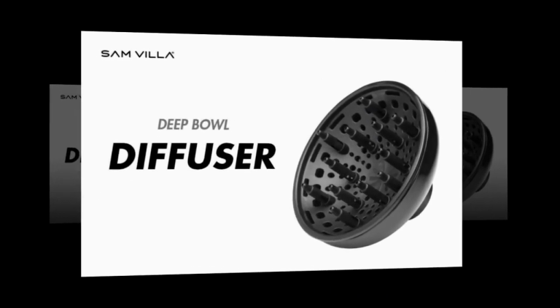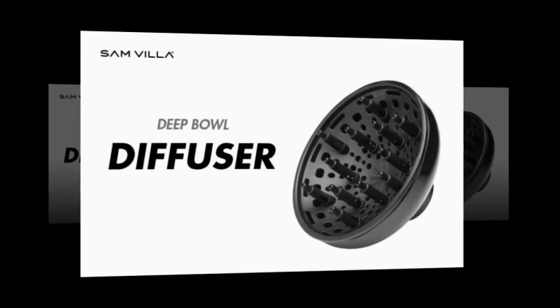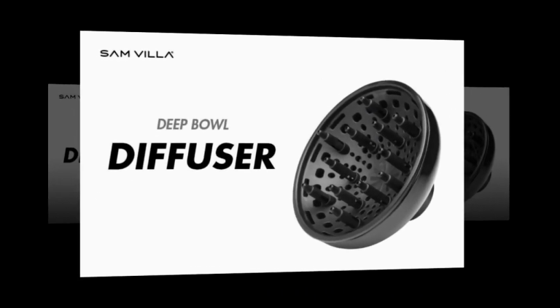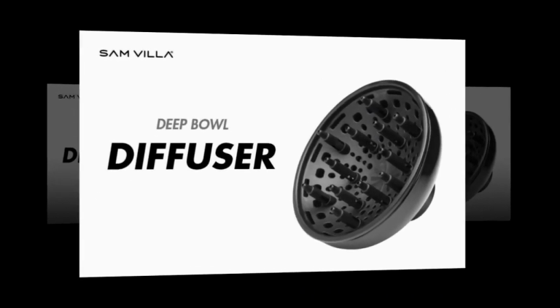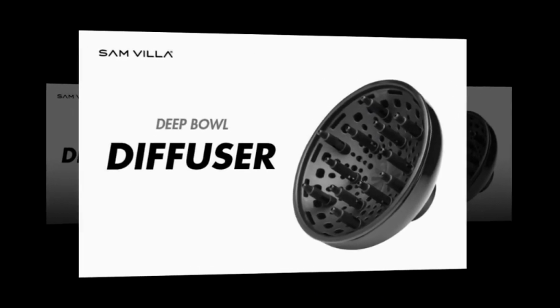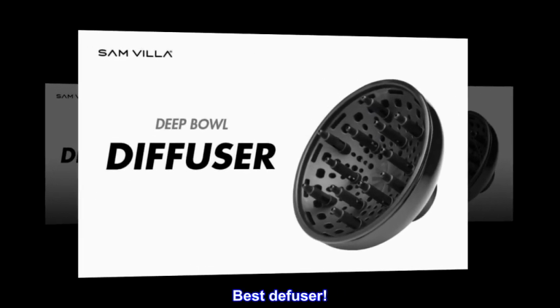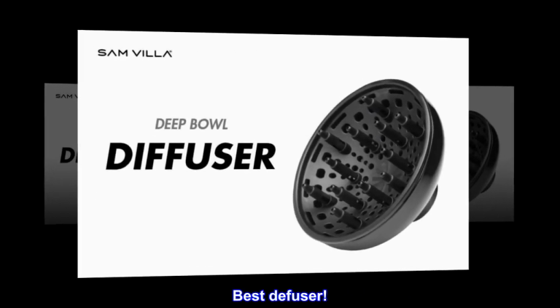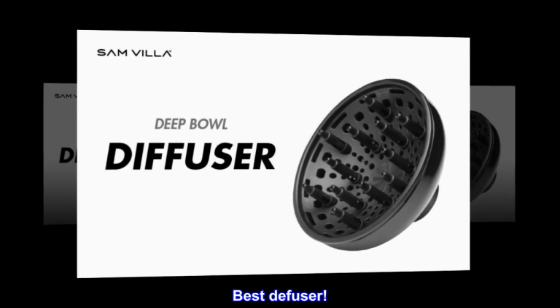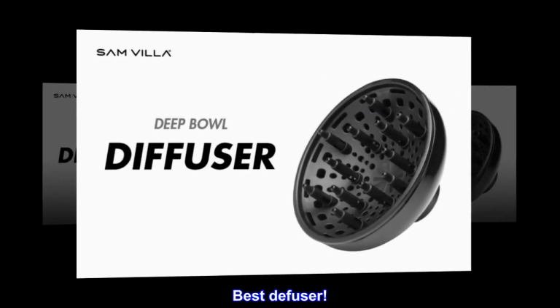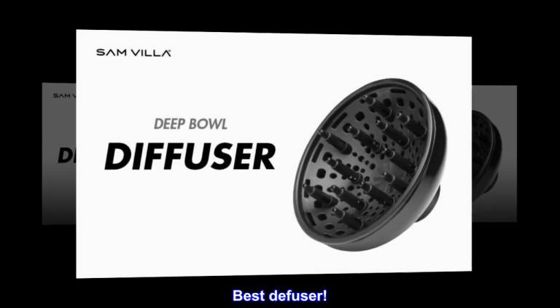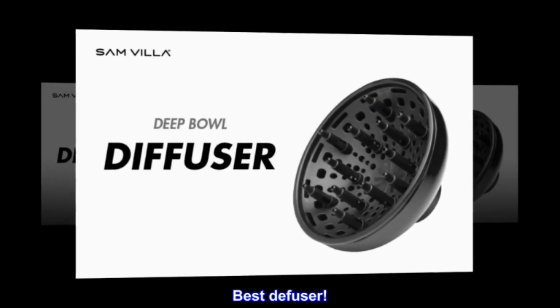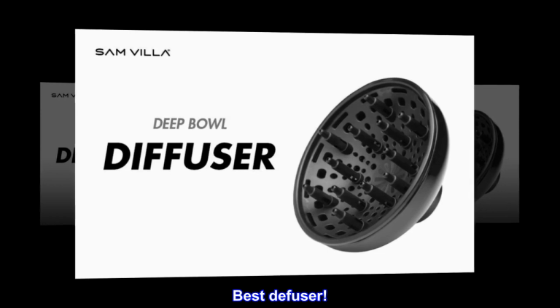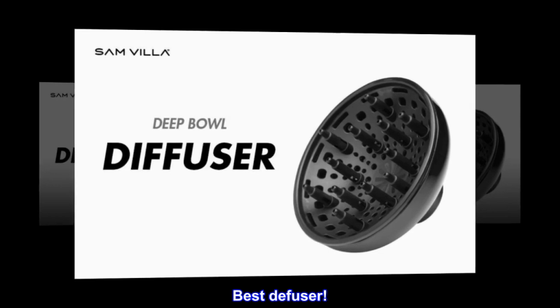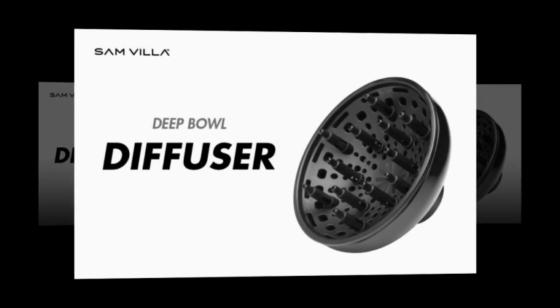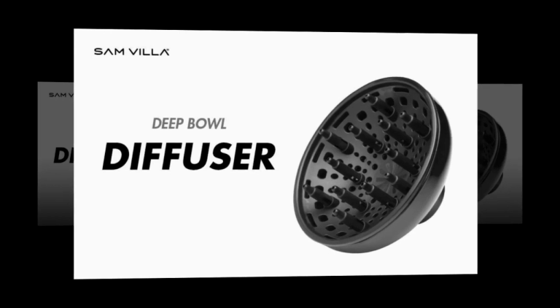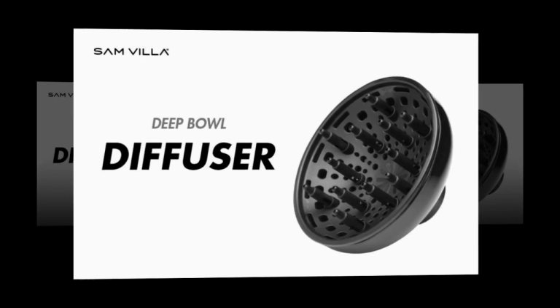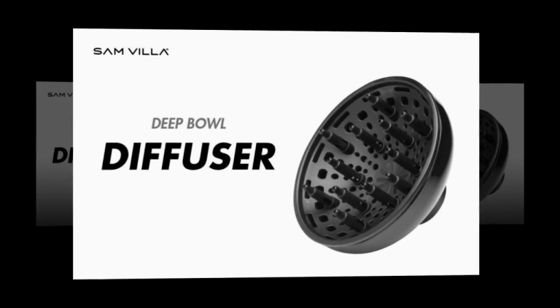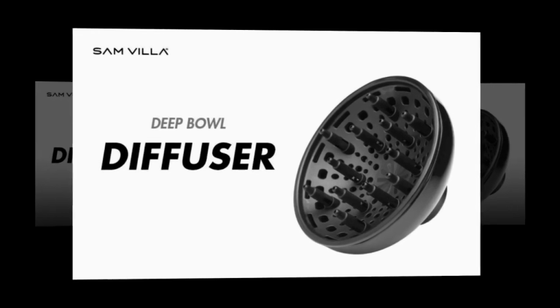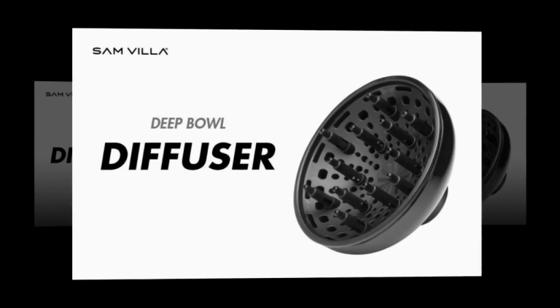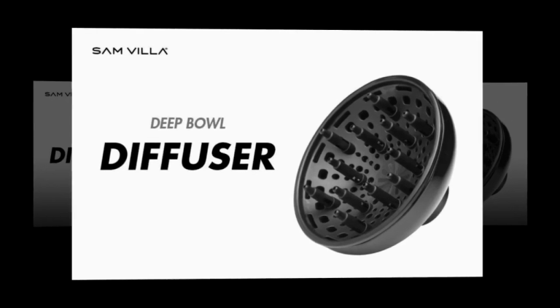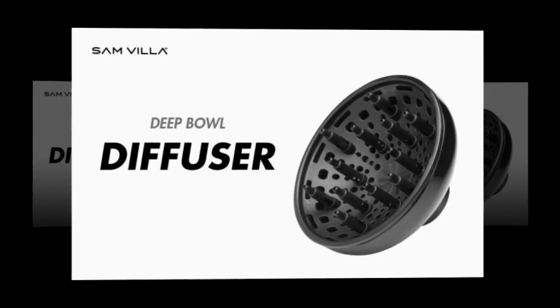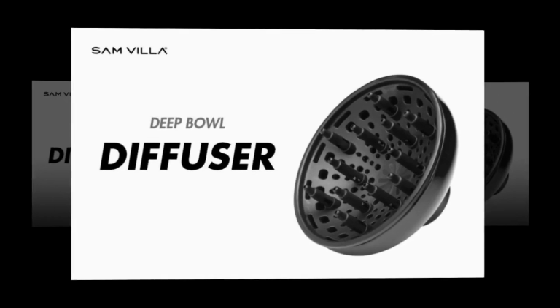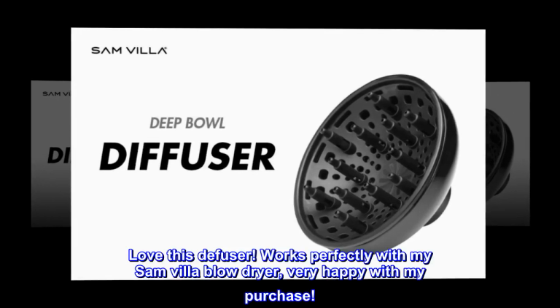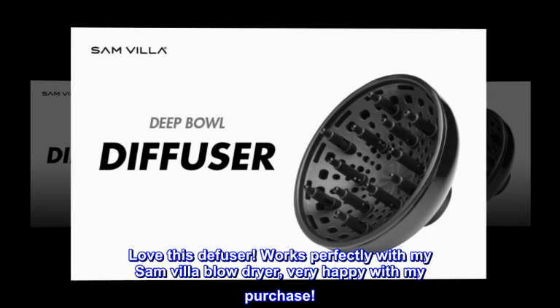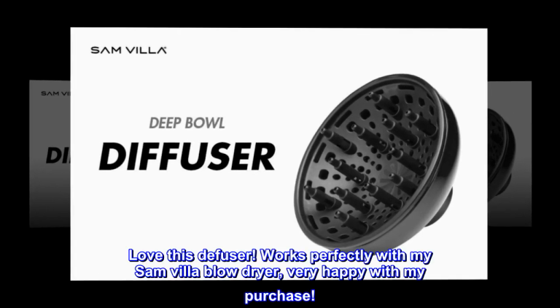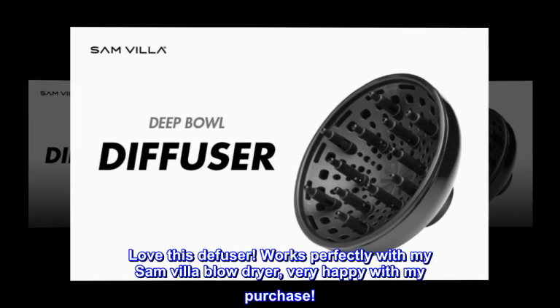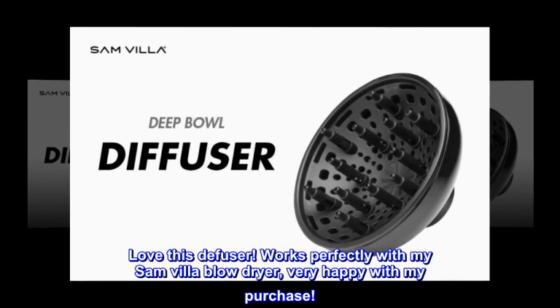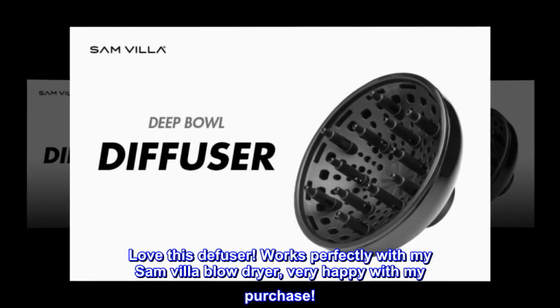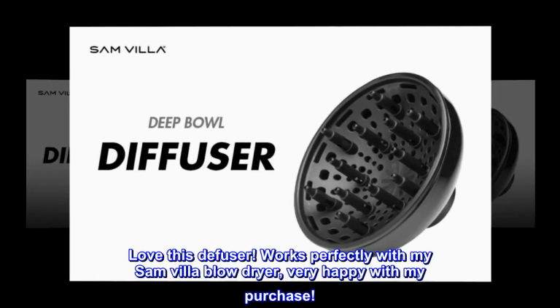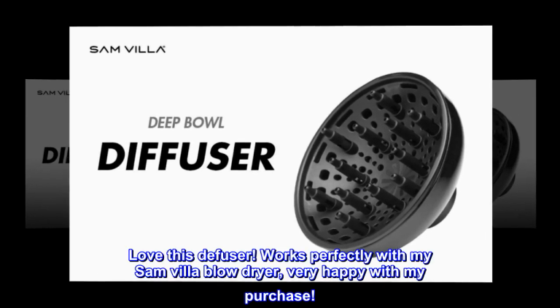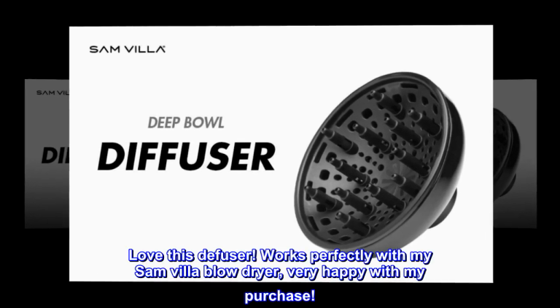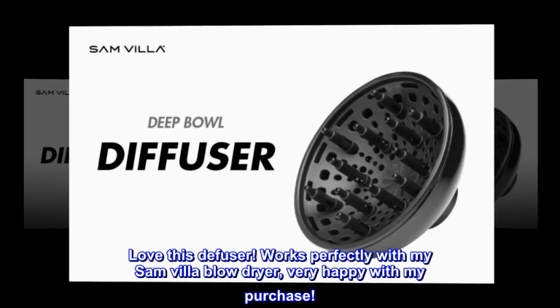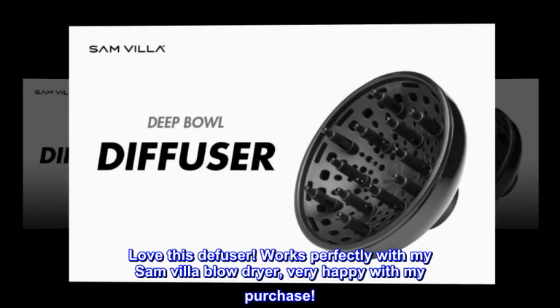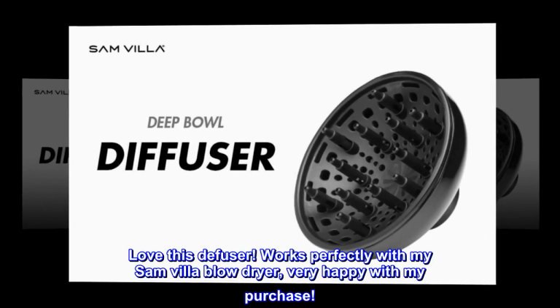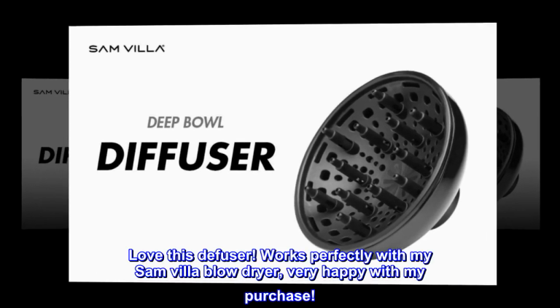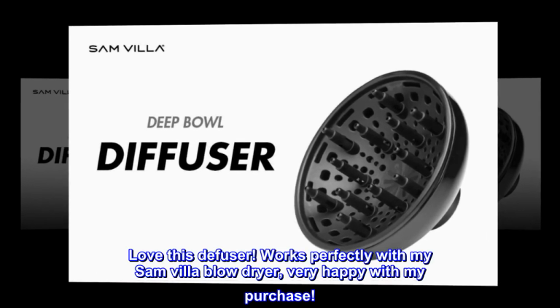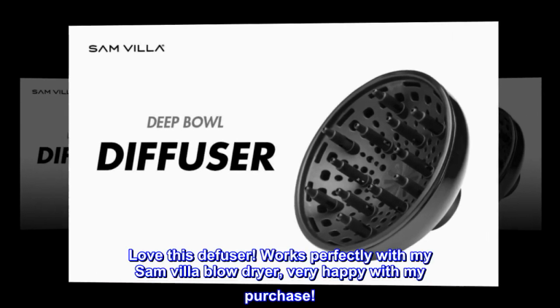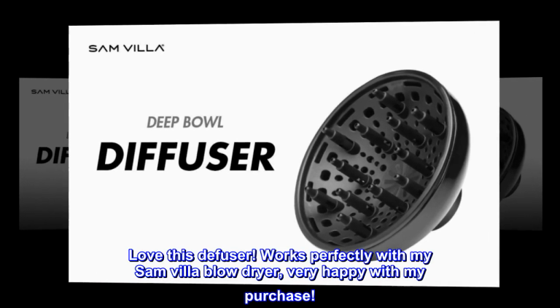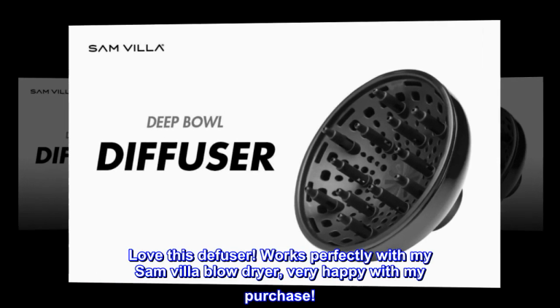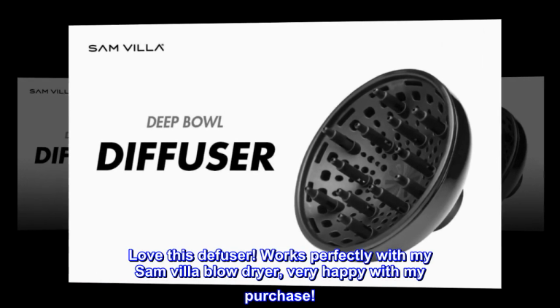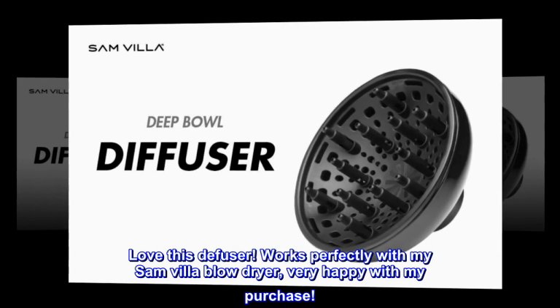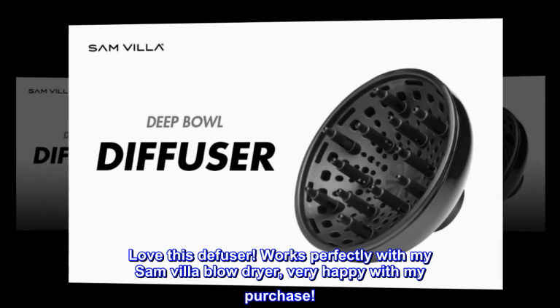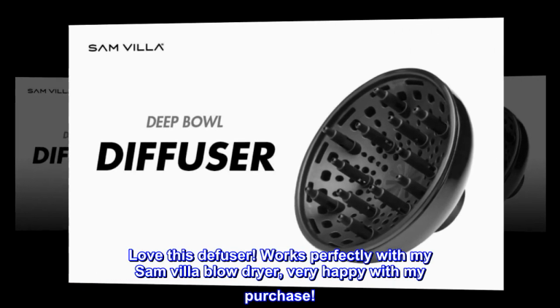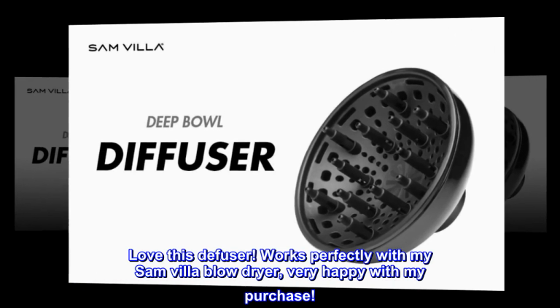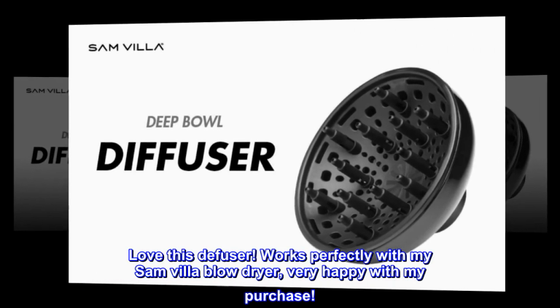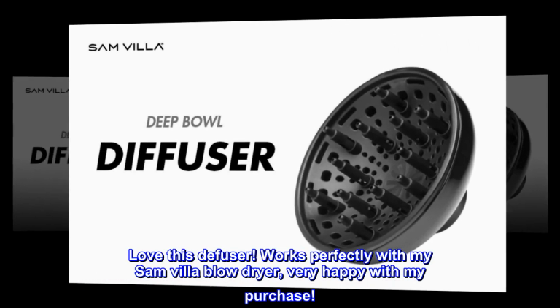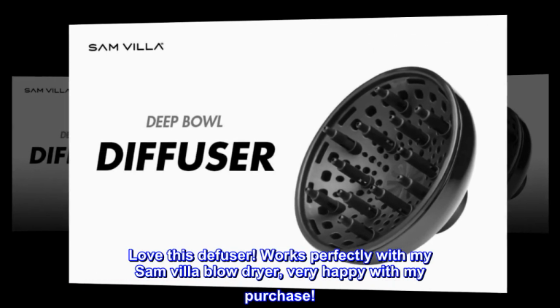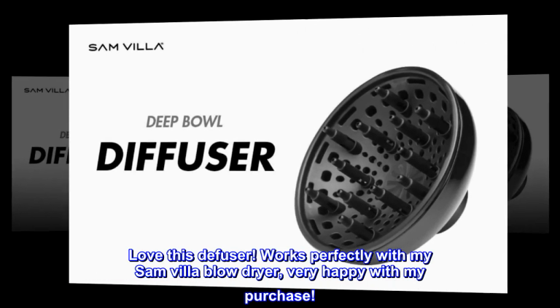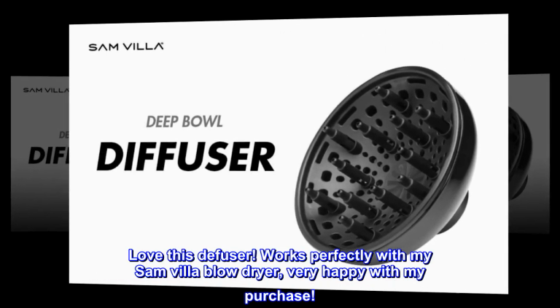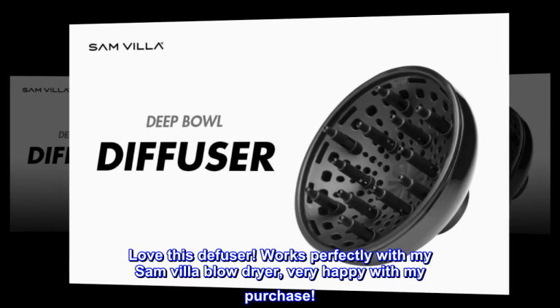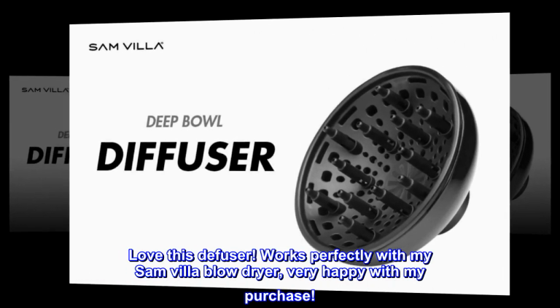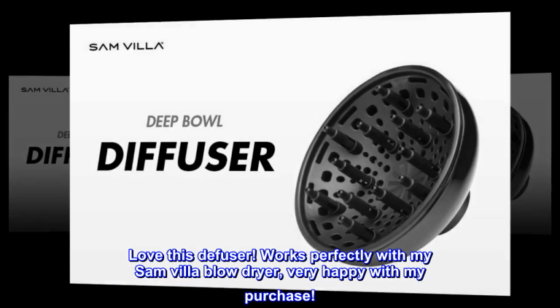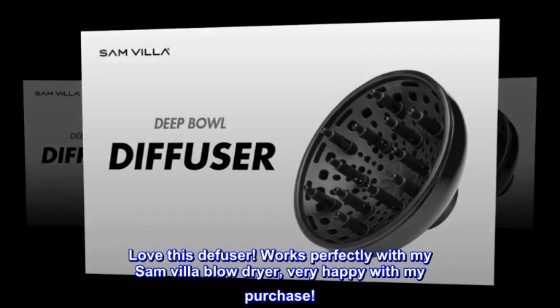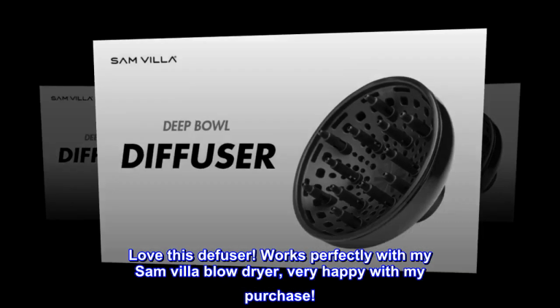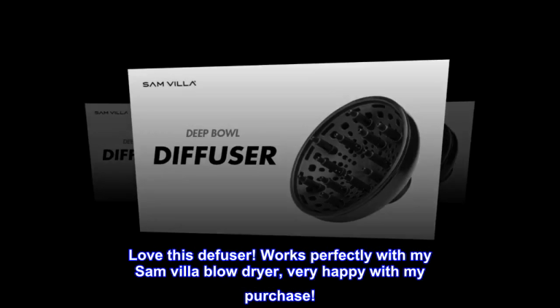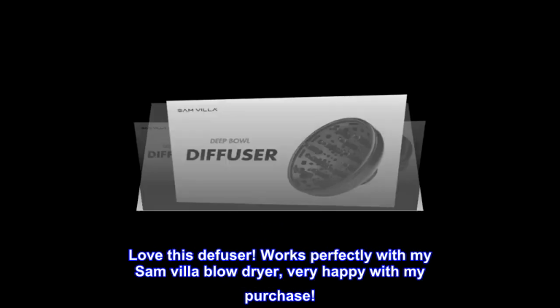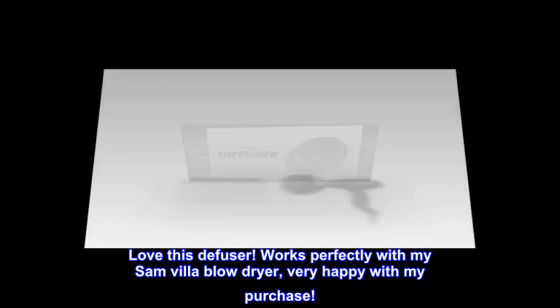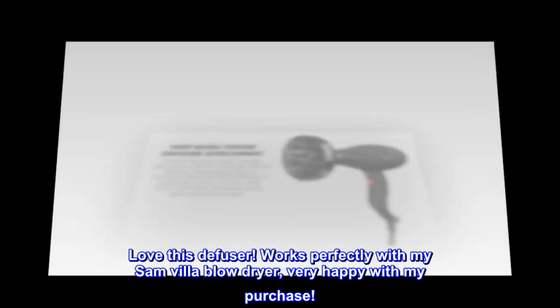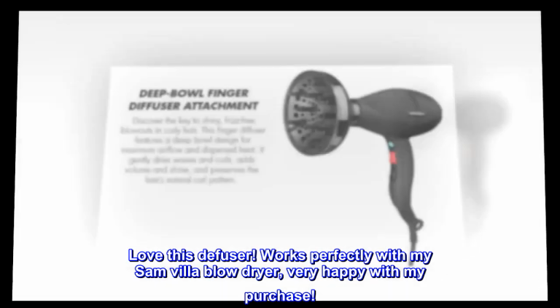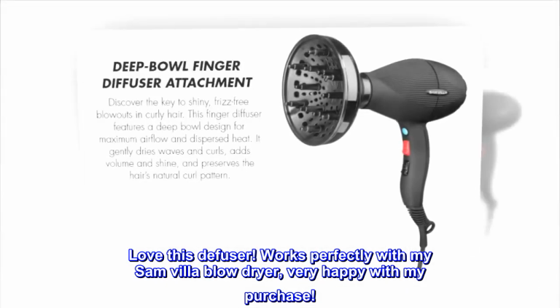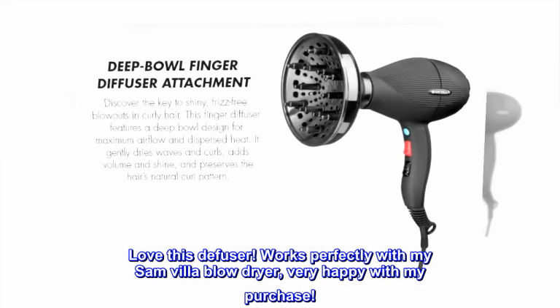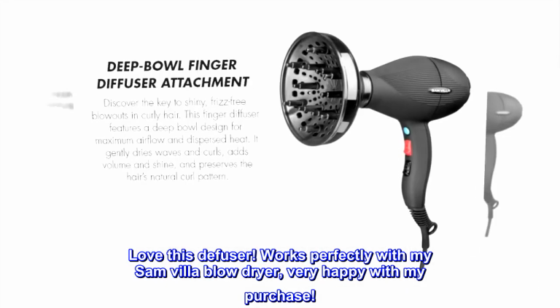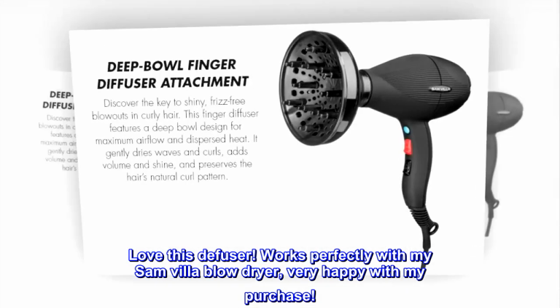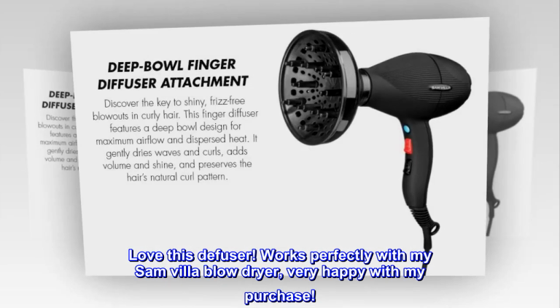Best Diffuser. Love this diffuser. Works perfectly with my Samvilla blow dryer — very happy with my purchase.